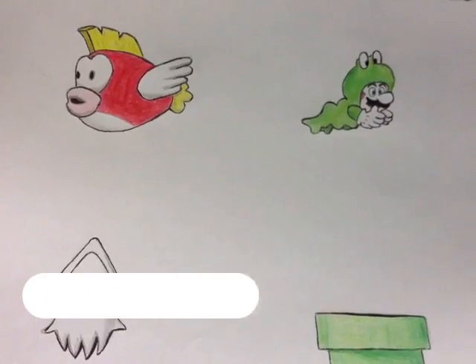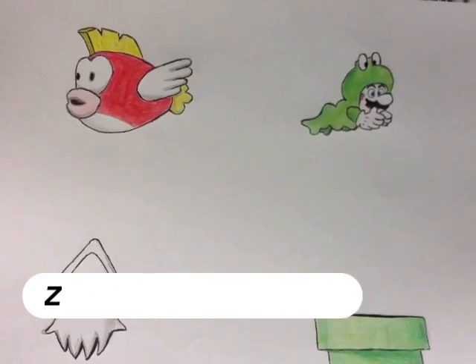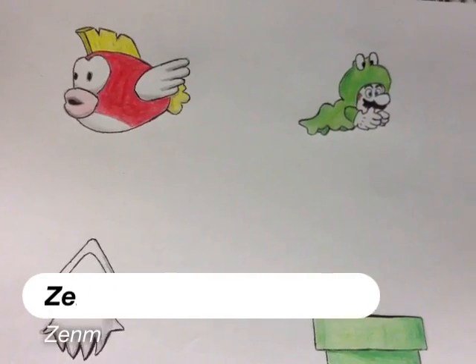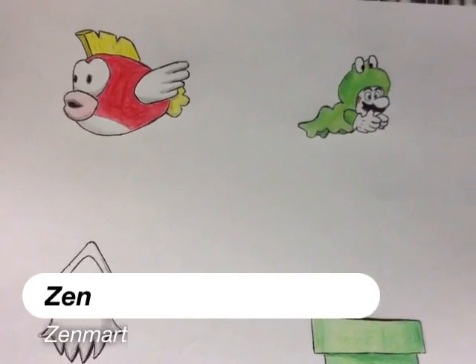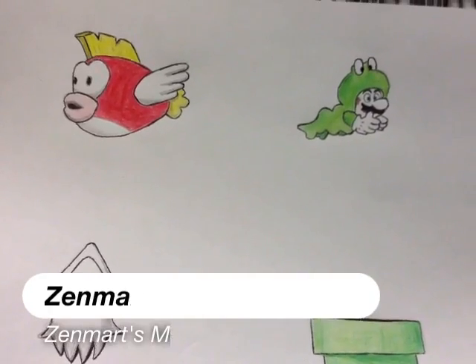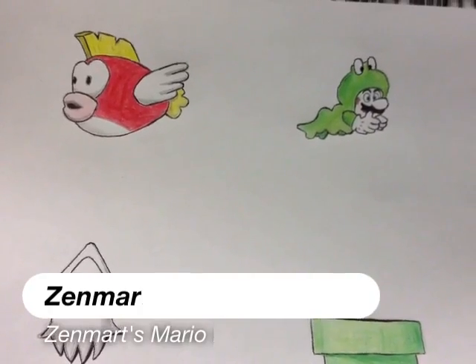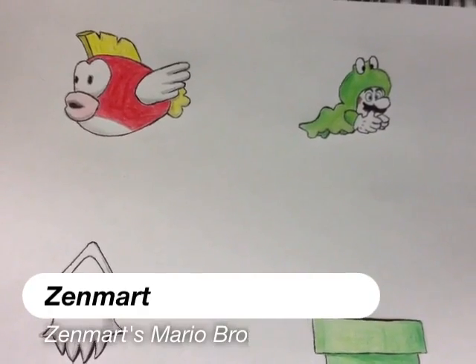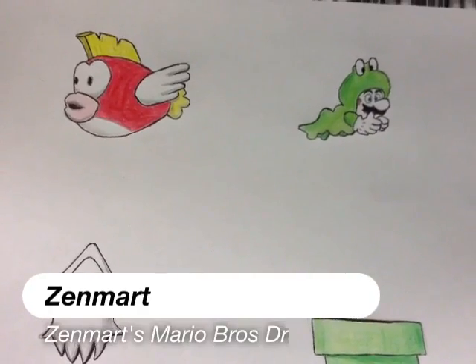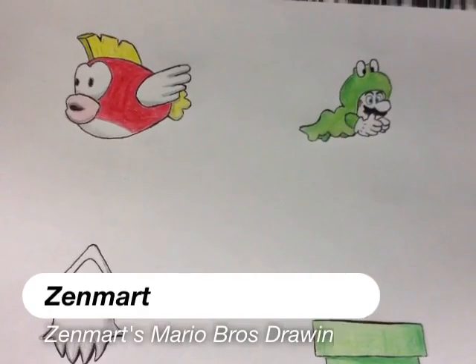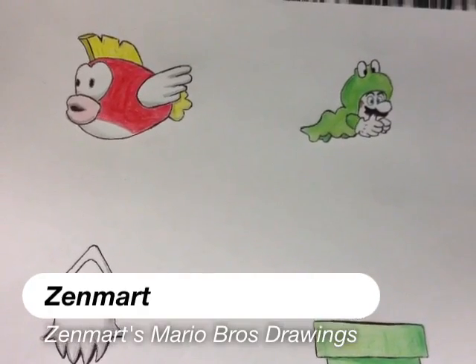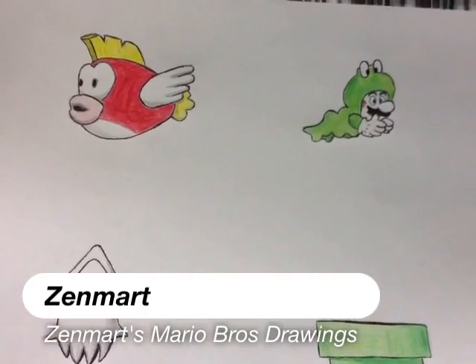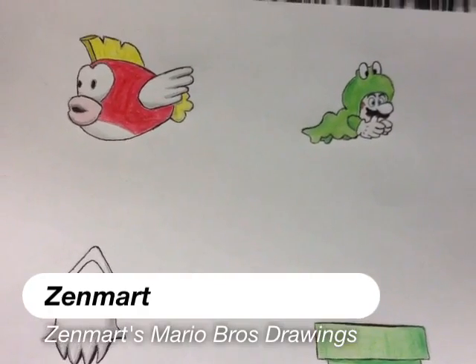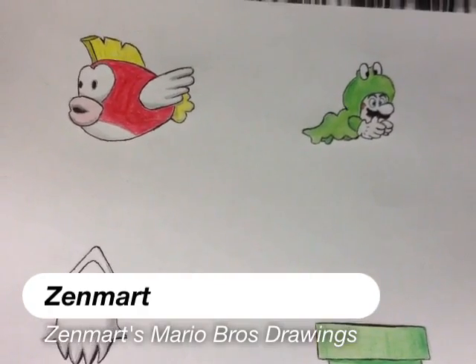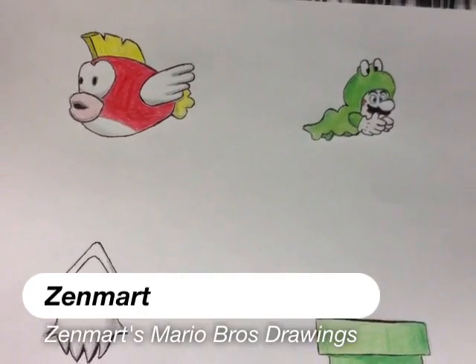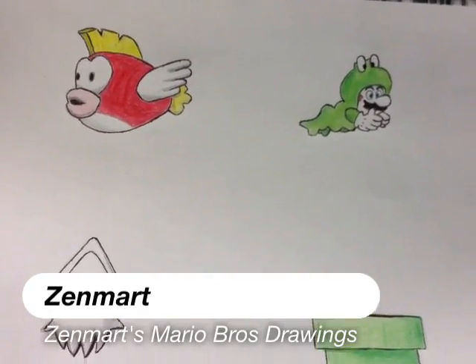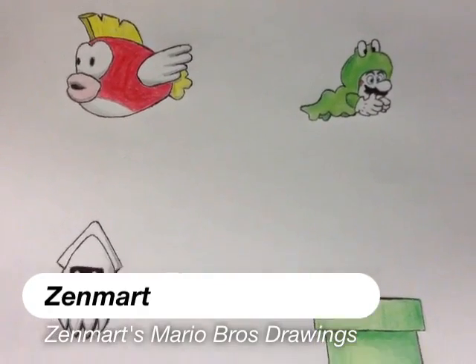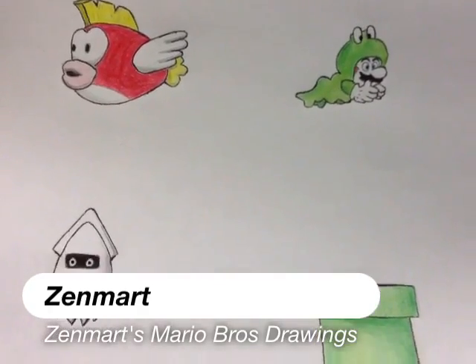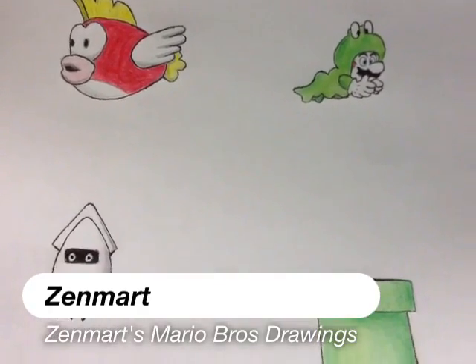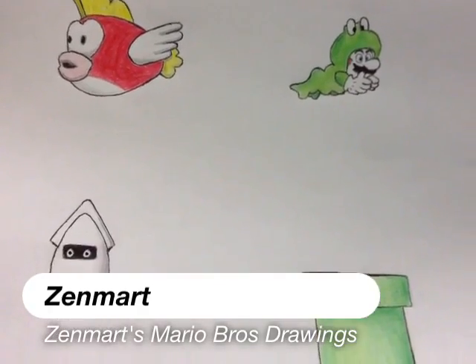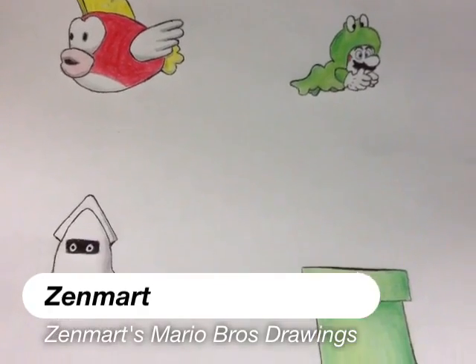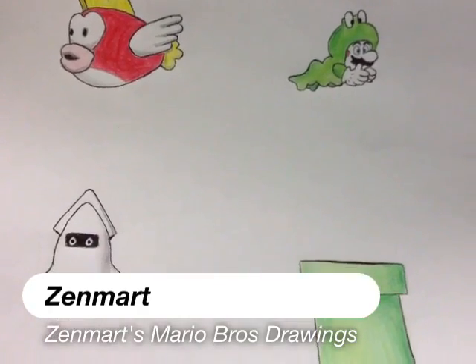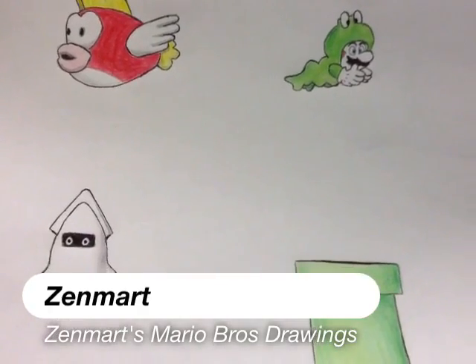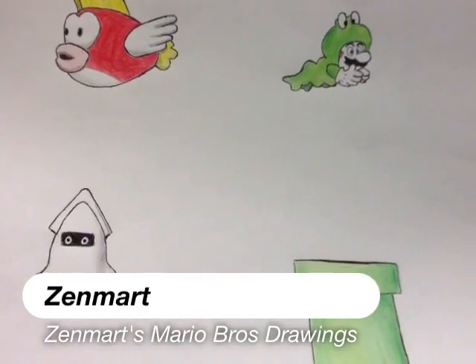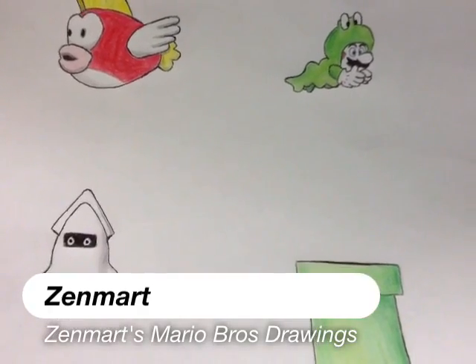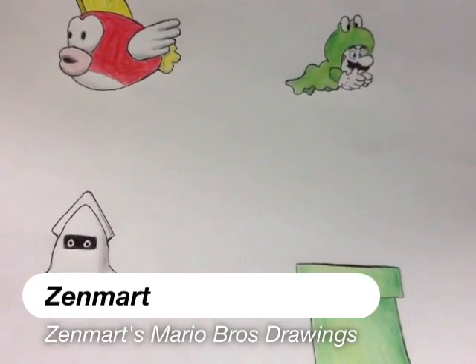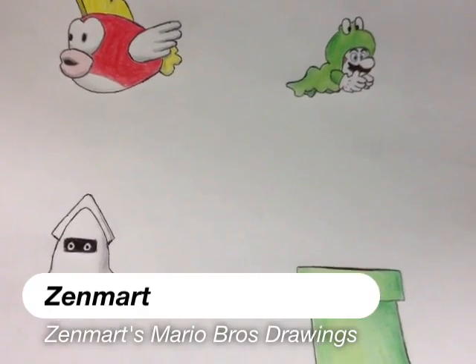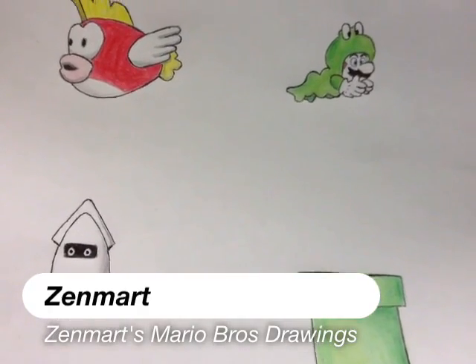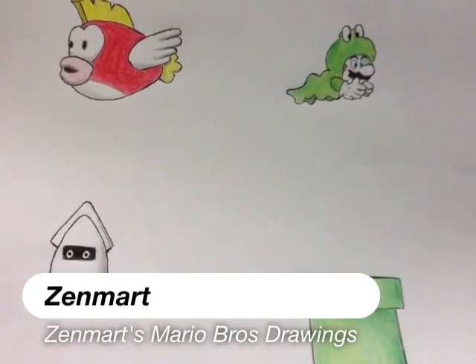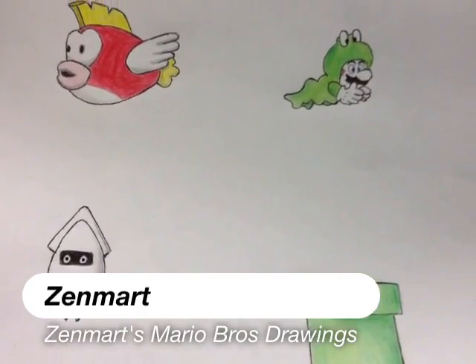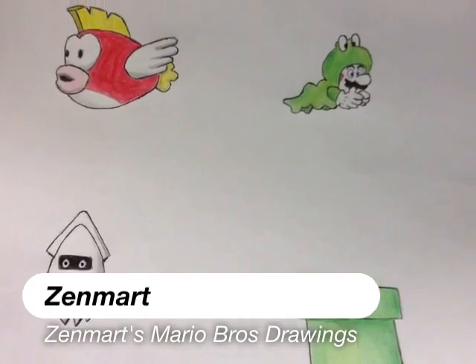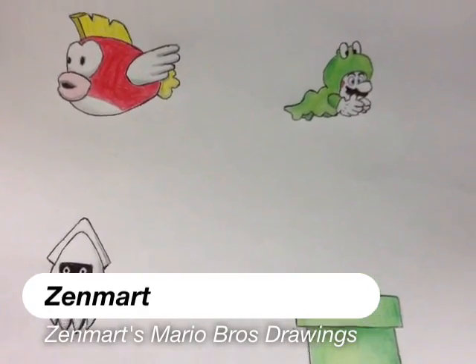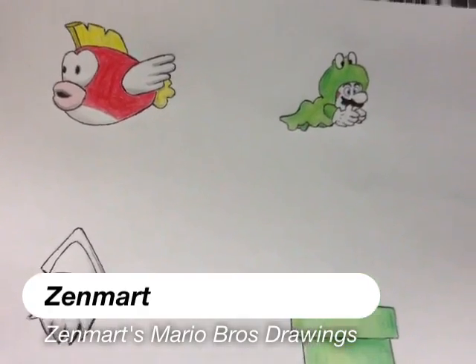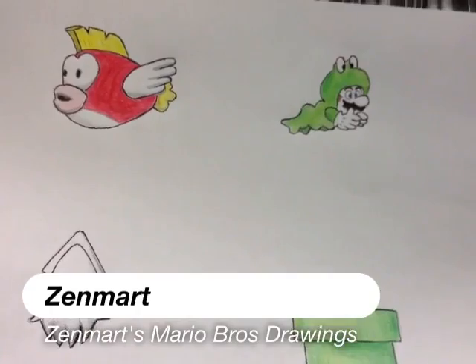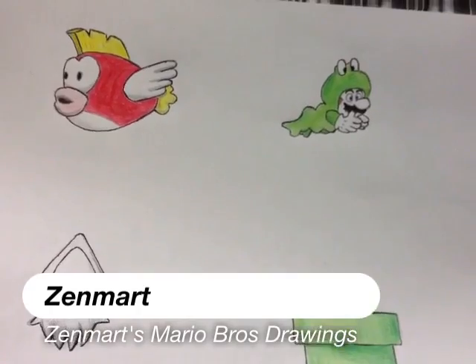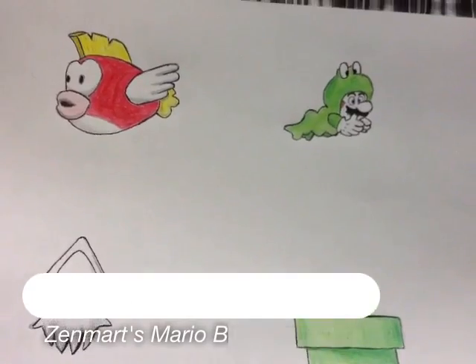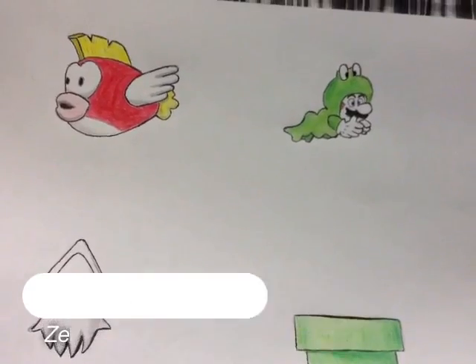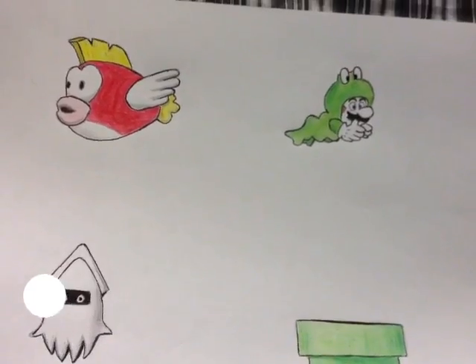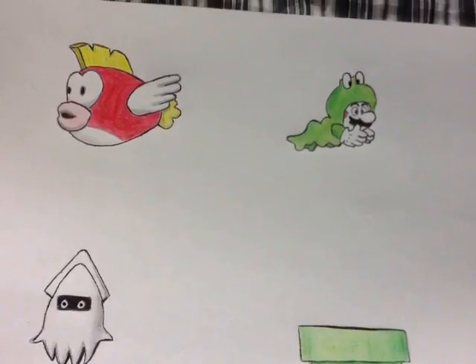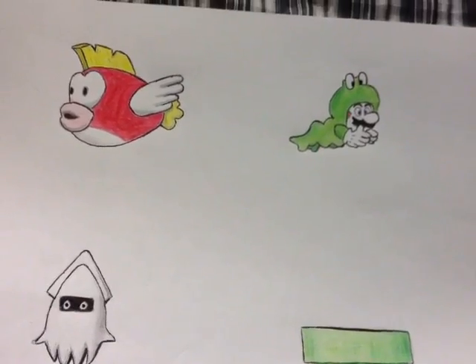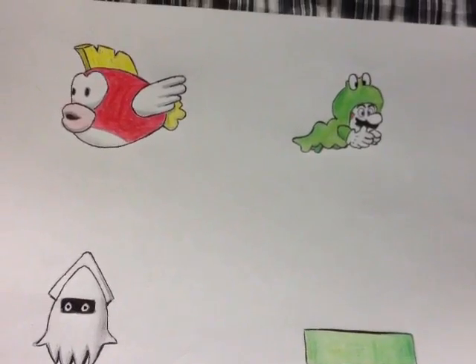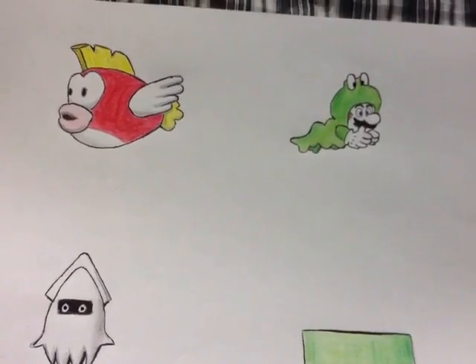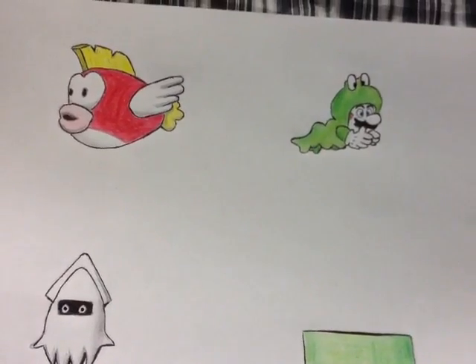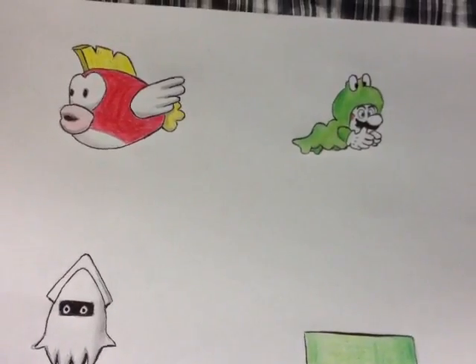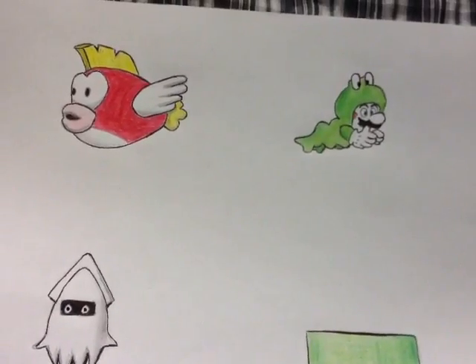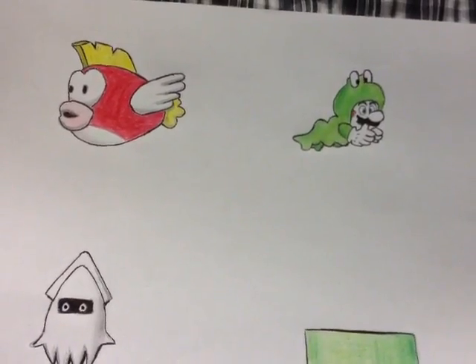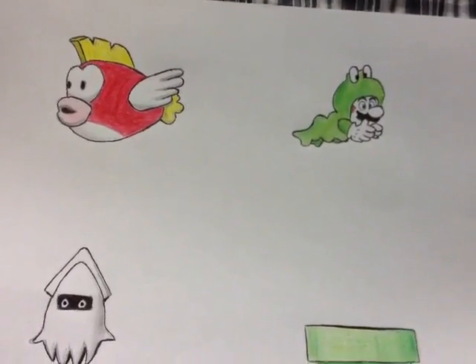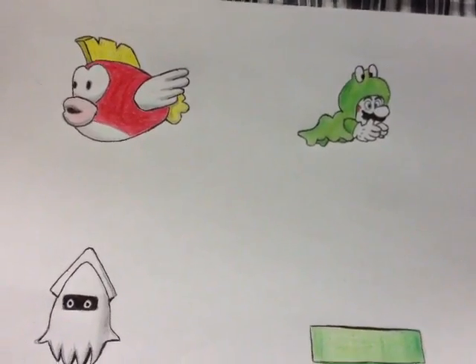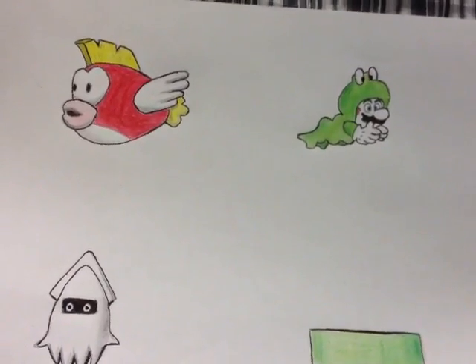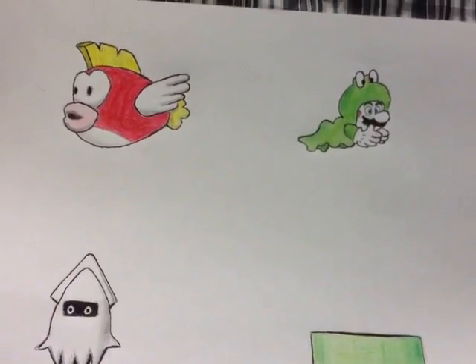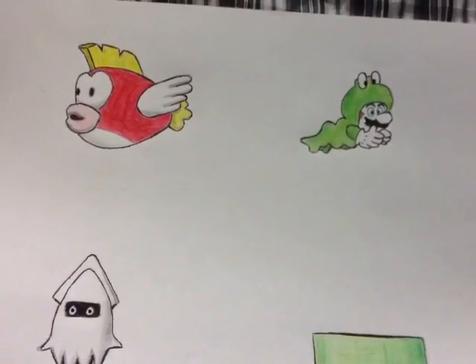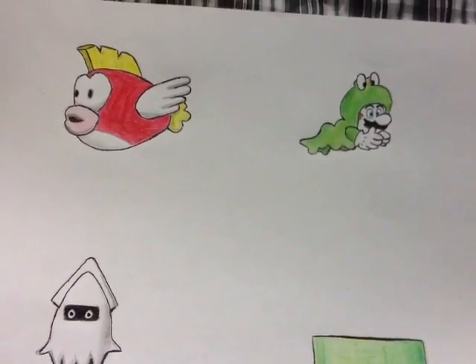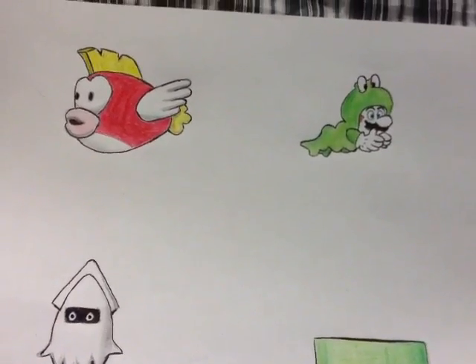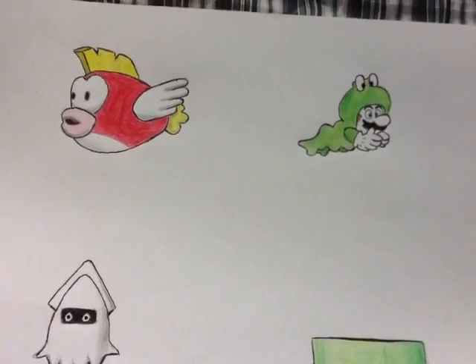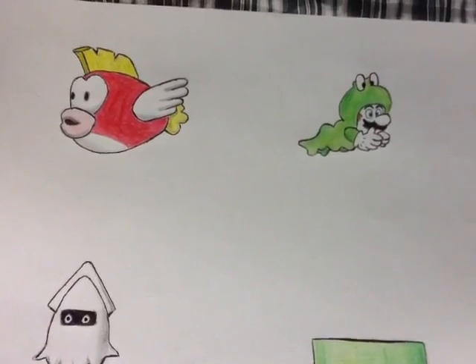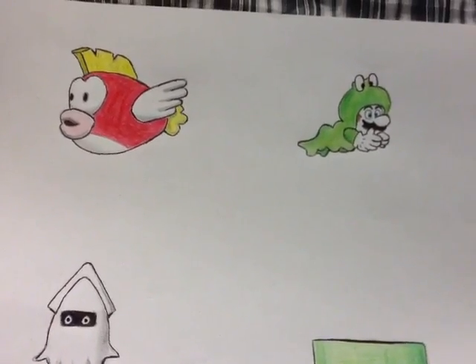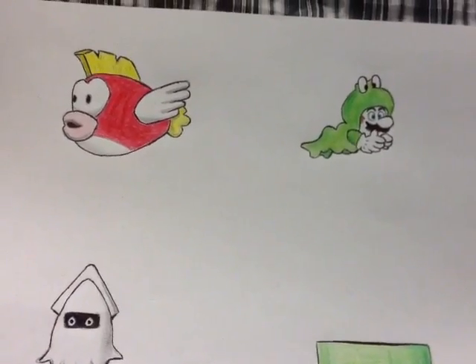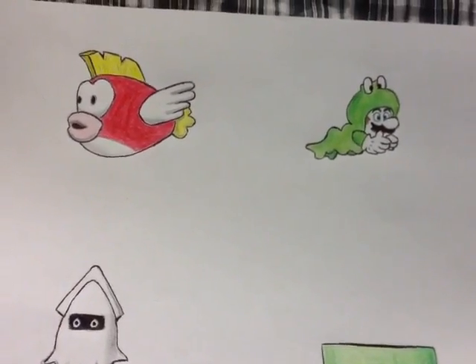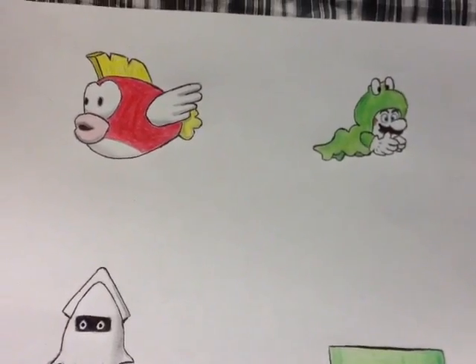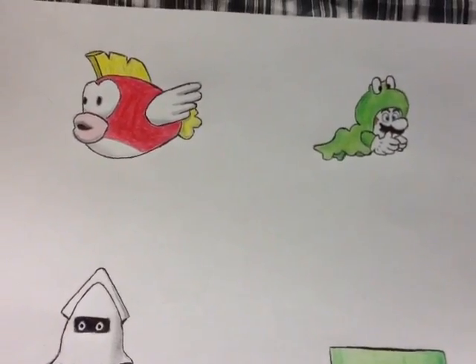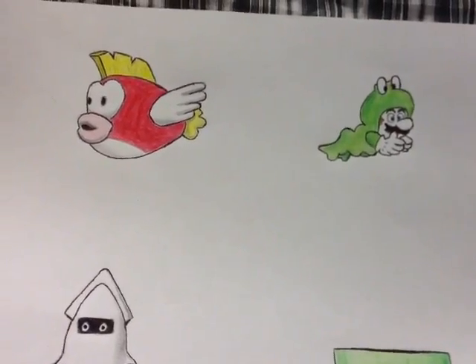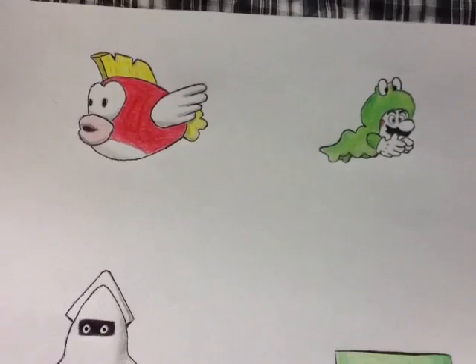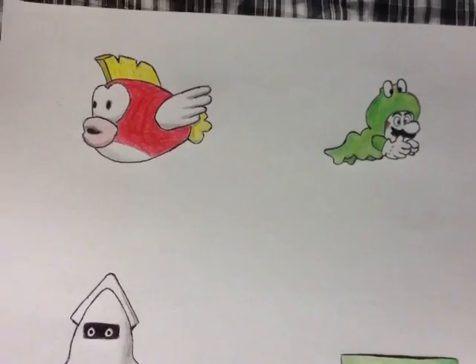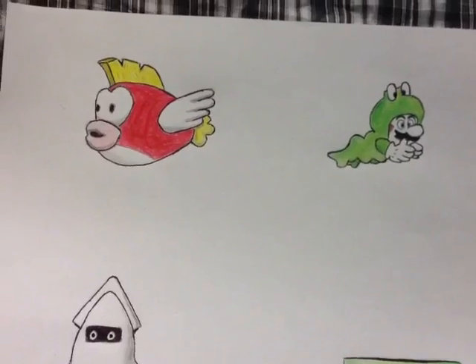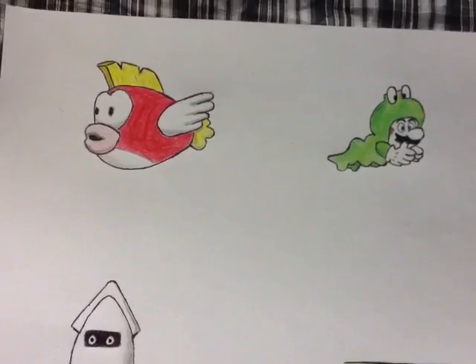Greetings and salutations fellow gamers. This is Zenmart. I just want to show you some of the drawings I did that I'm going to cut out and put in the back of one of my fish tanks.